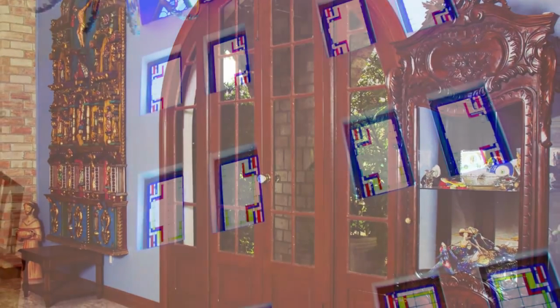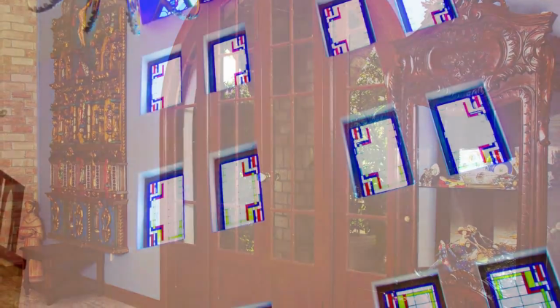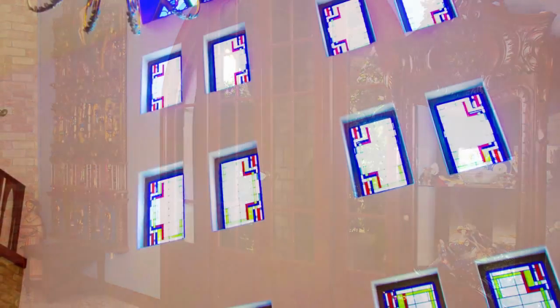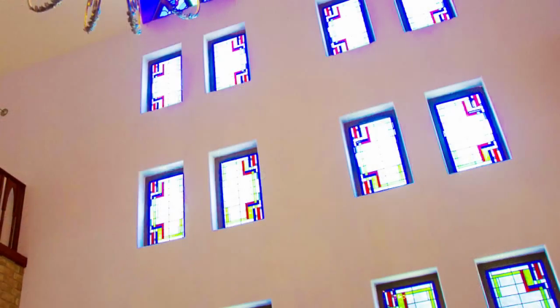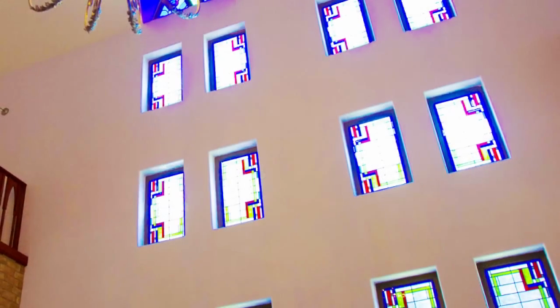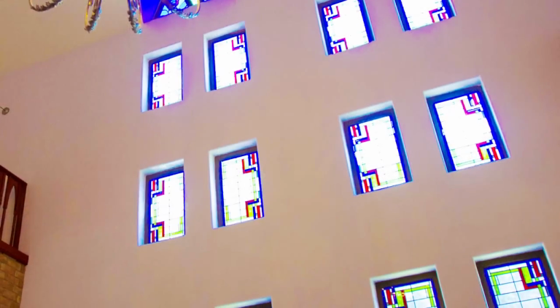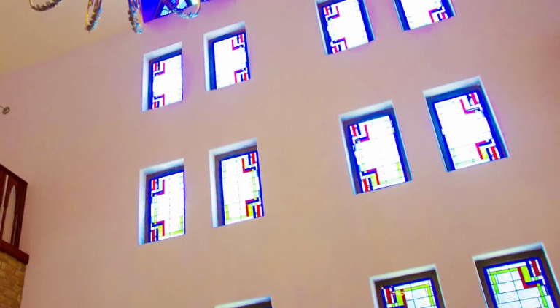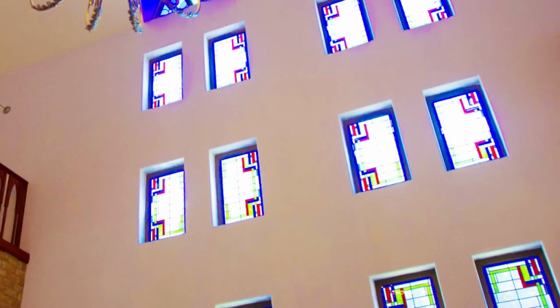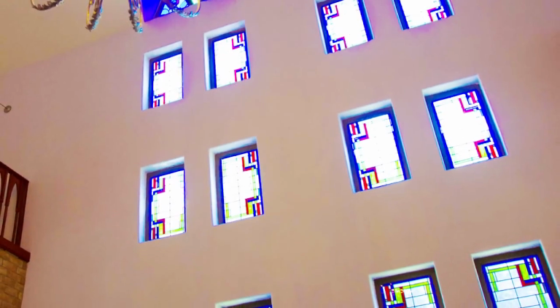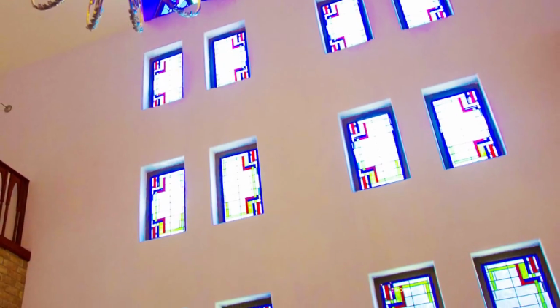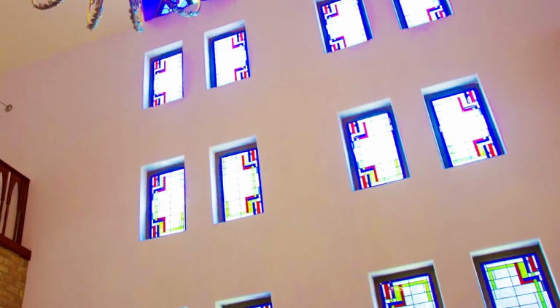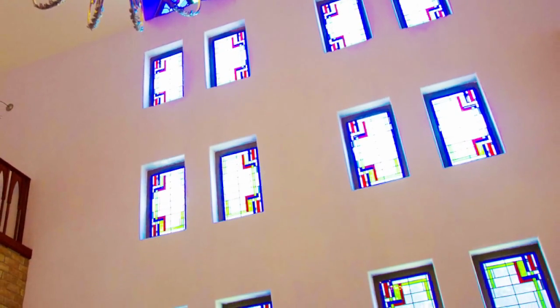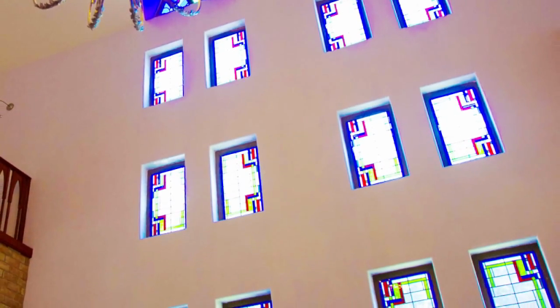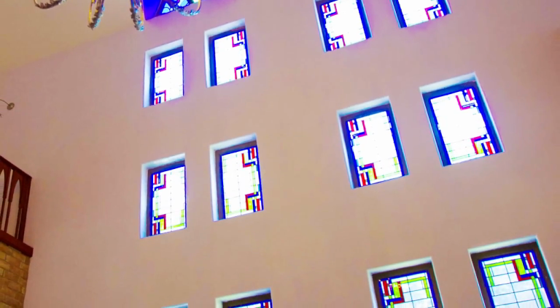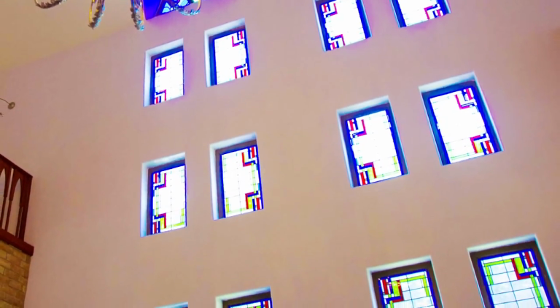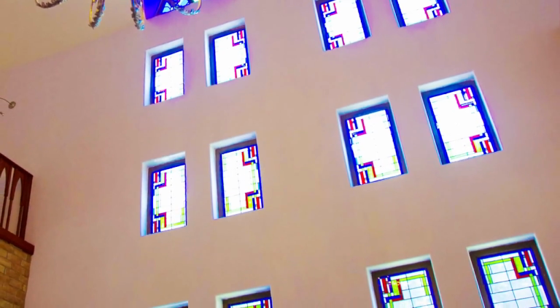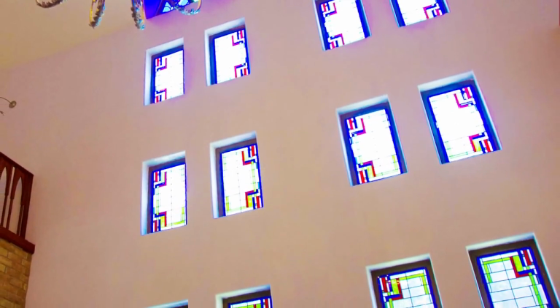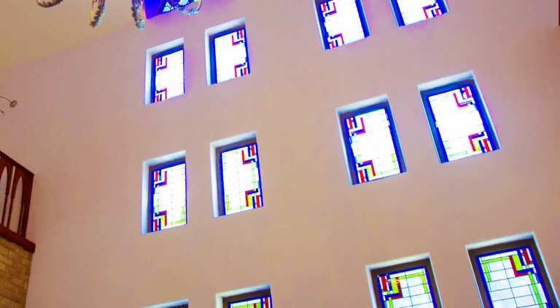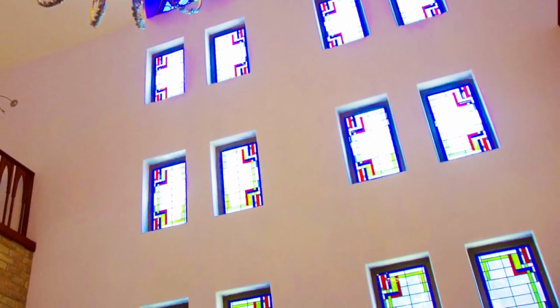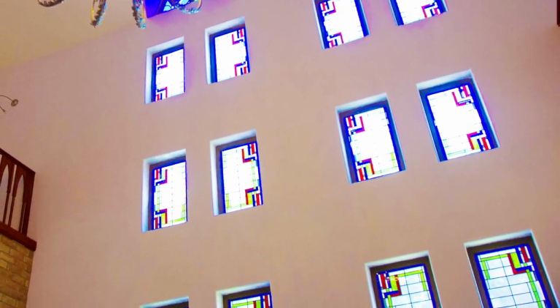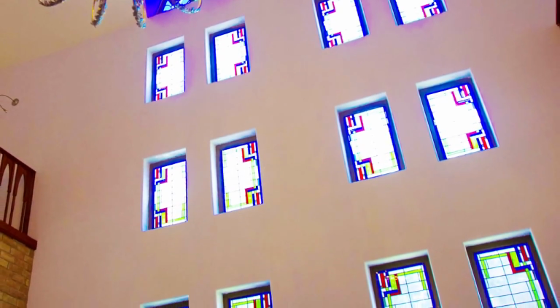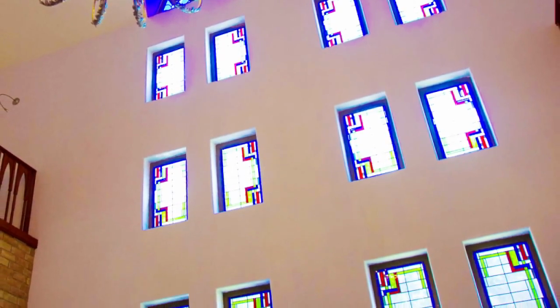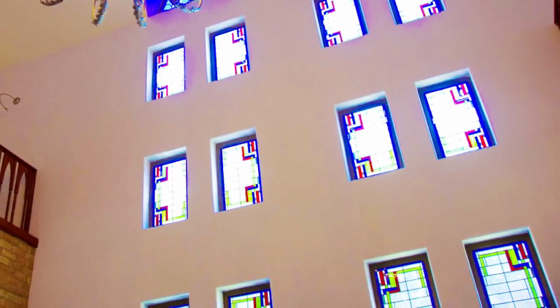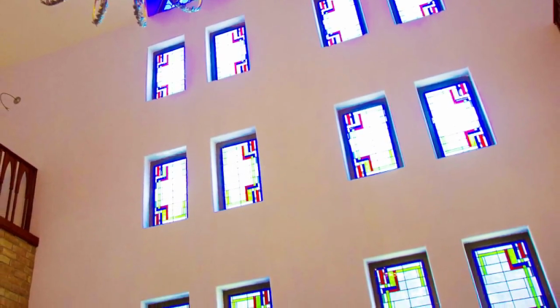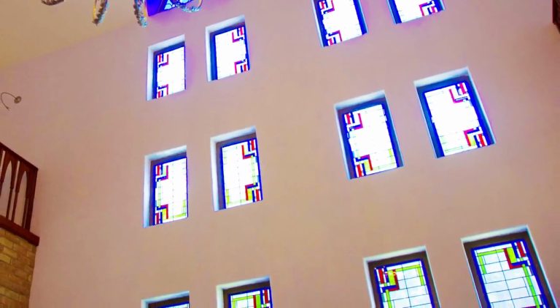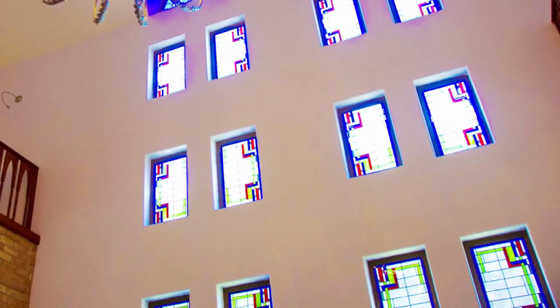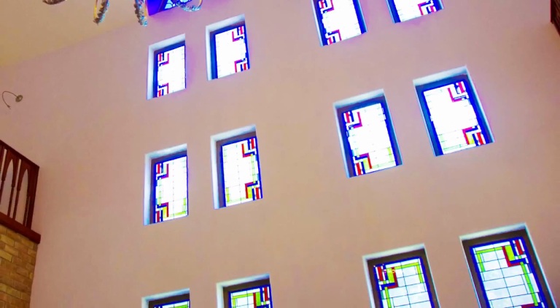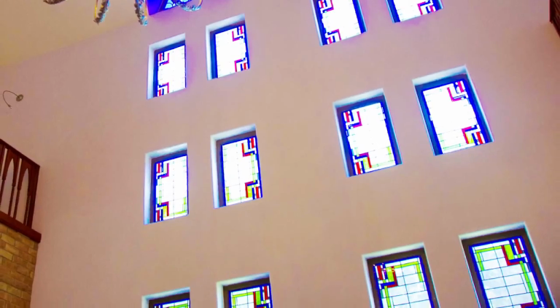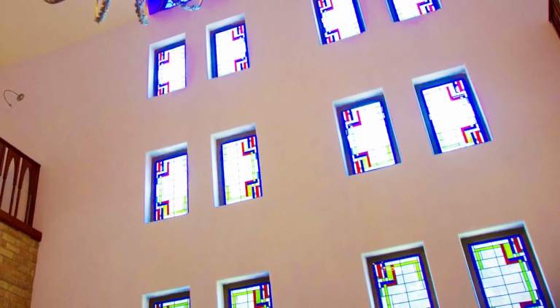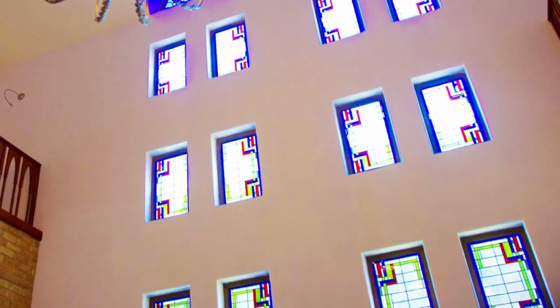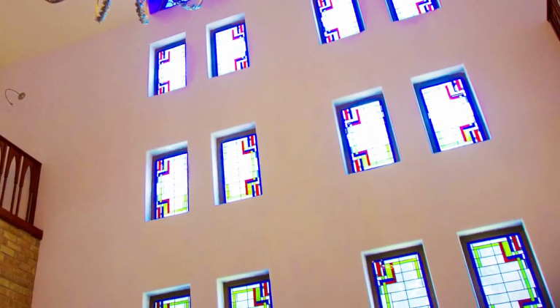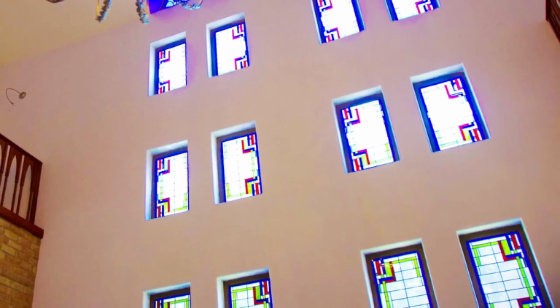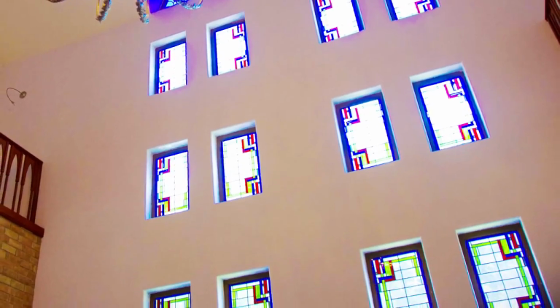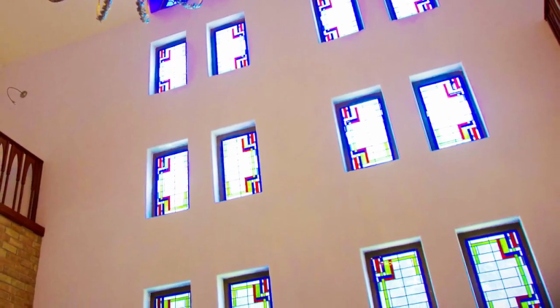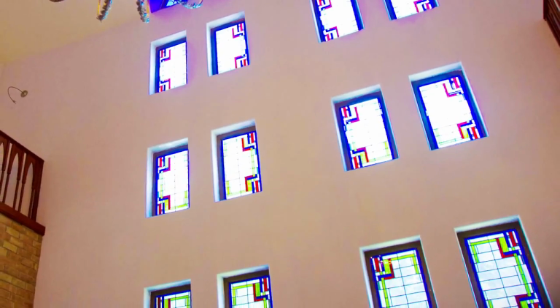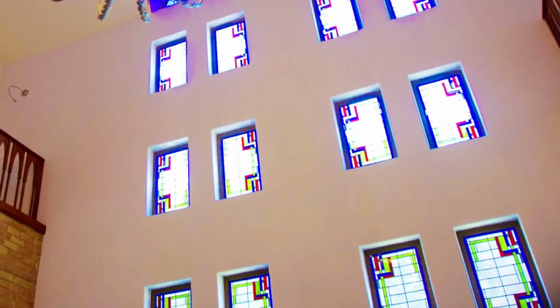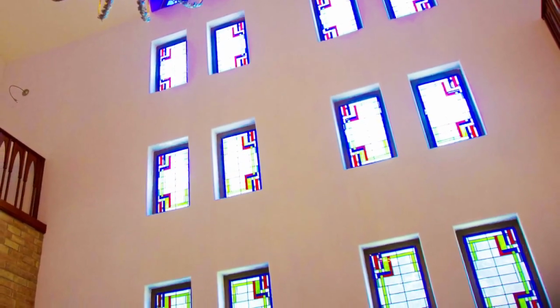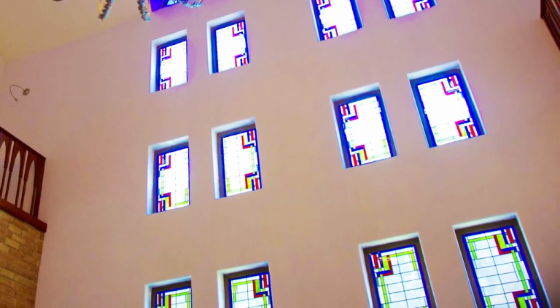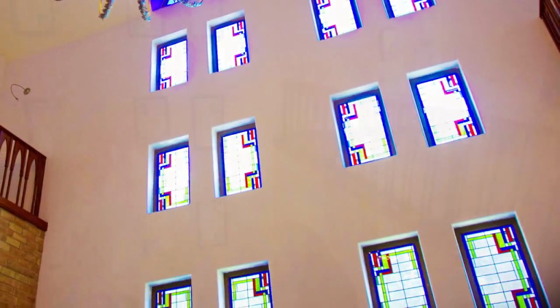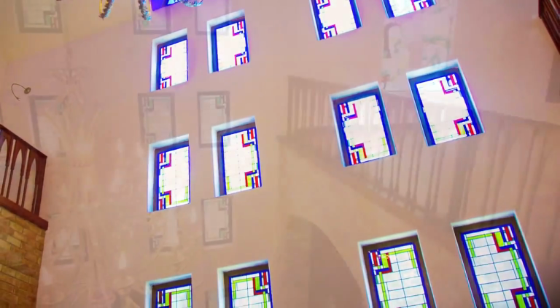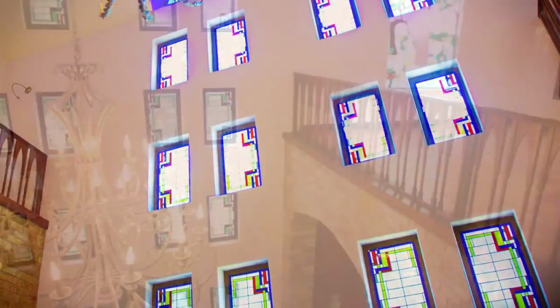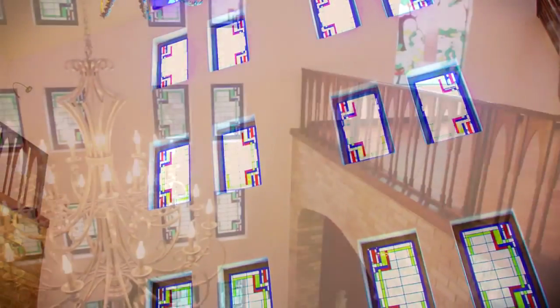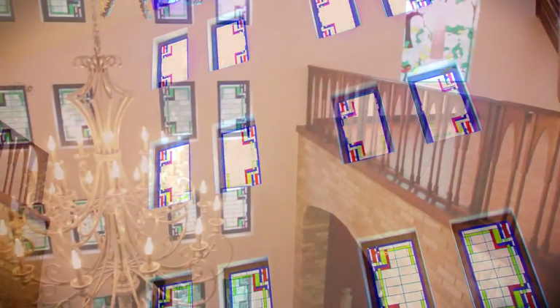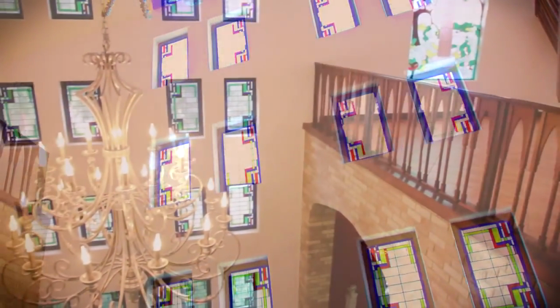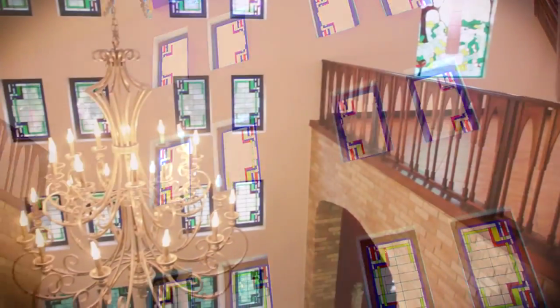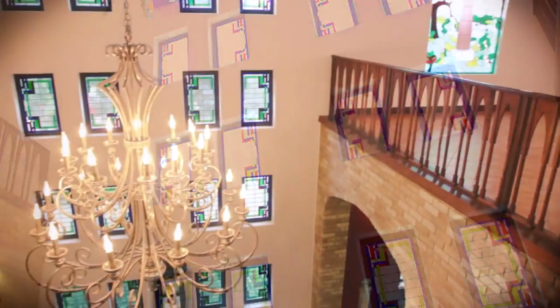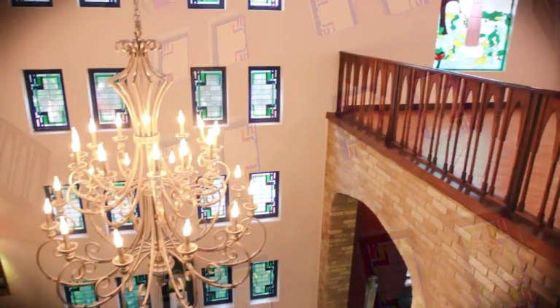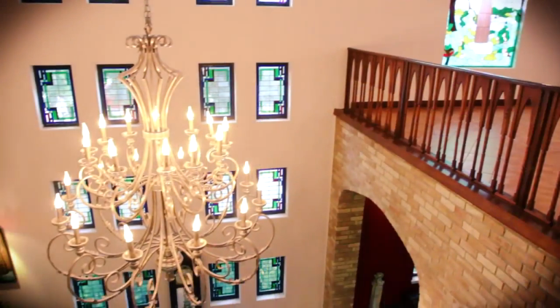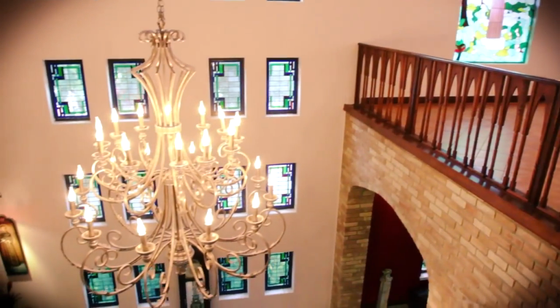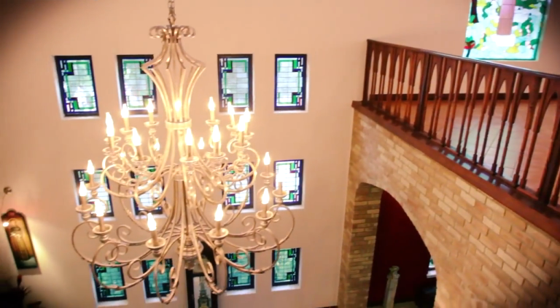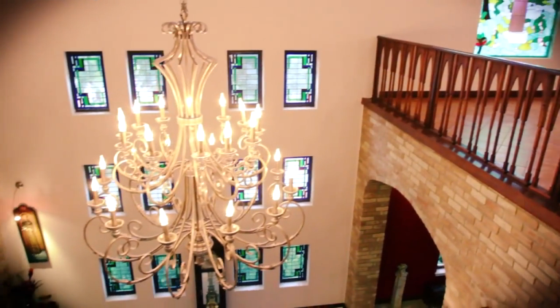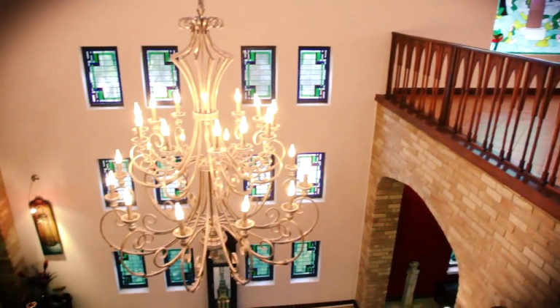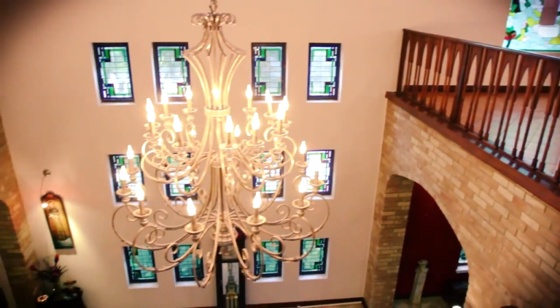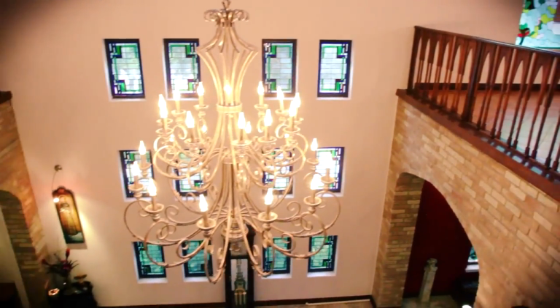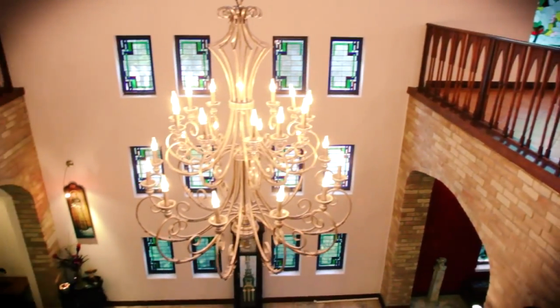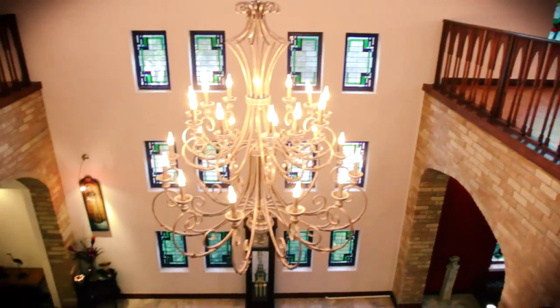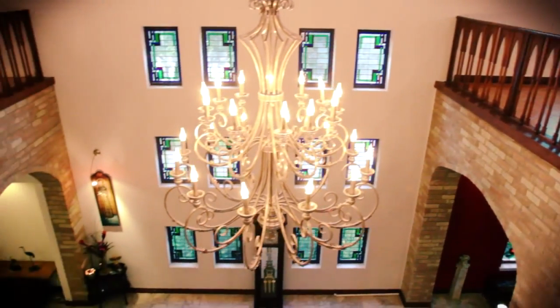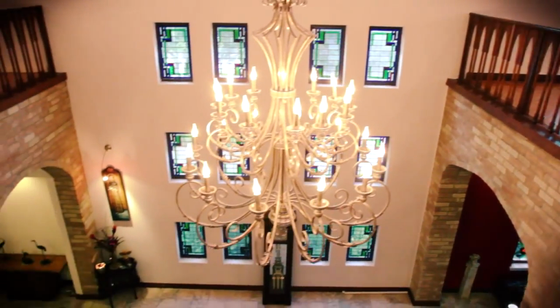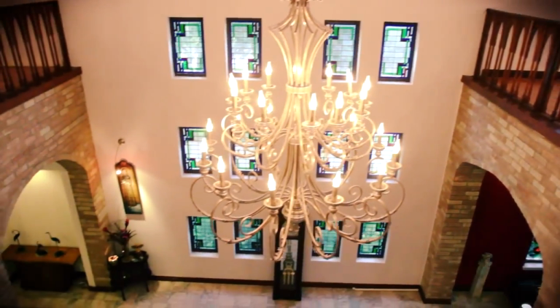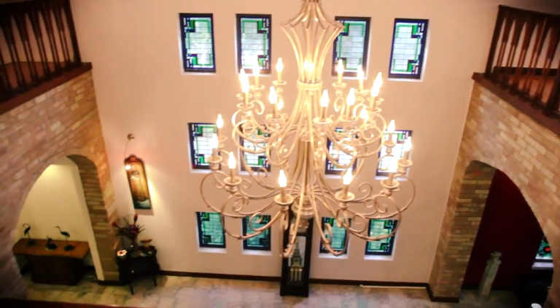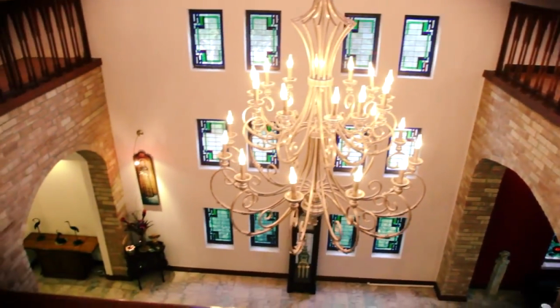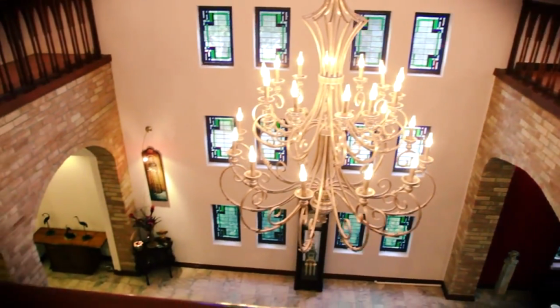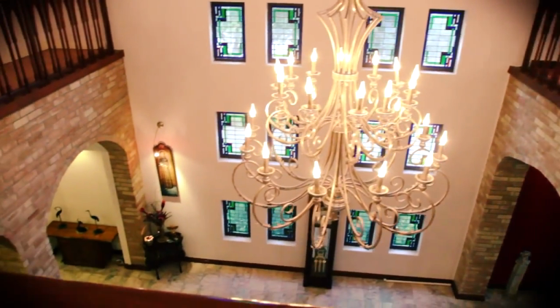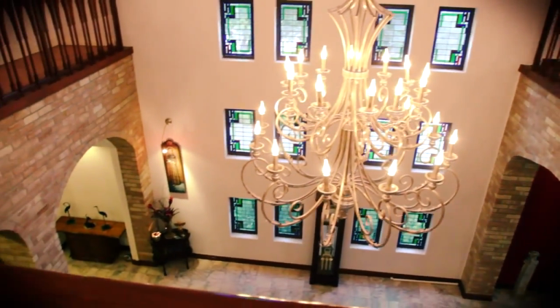Sixteen Frank Lloyd Wright original stained glass pieces tower over the grand ballroom, which can be used as a third living area.